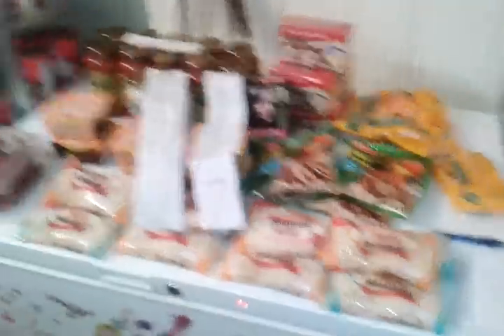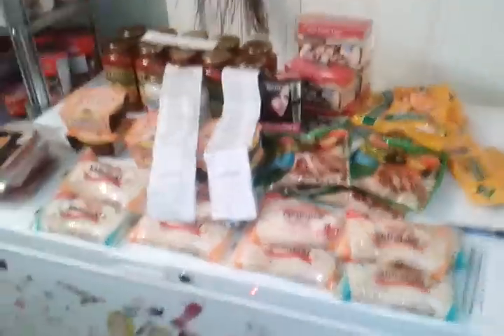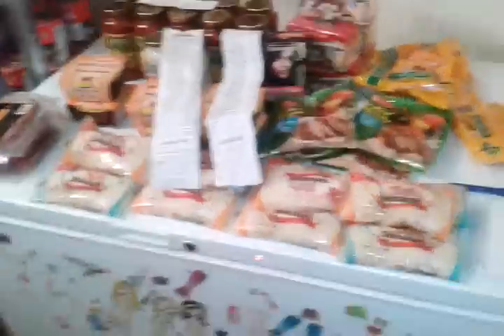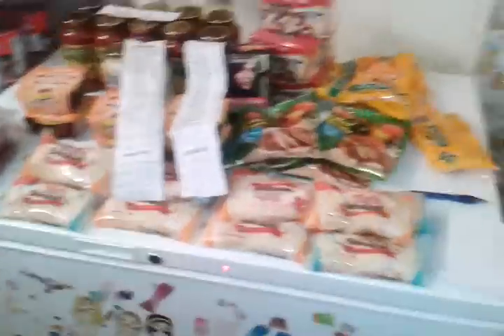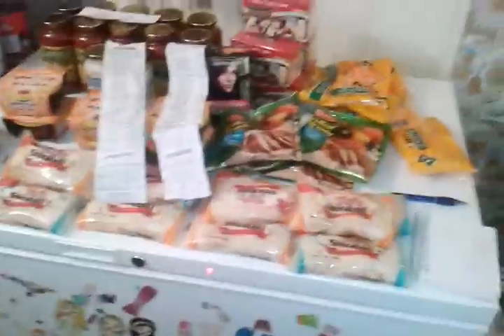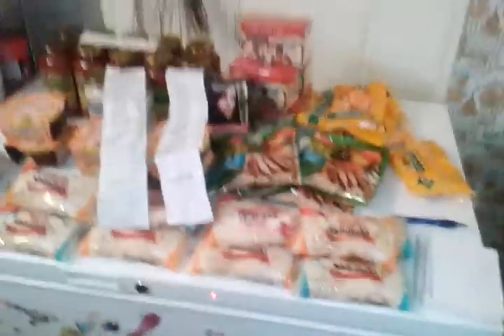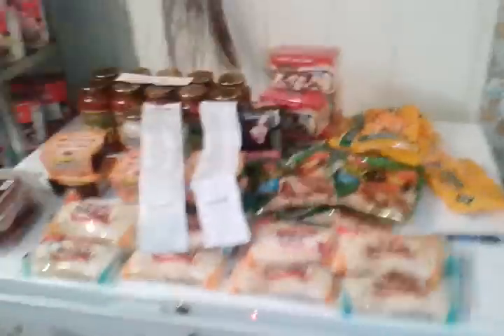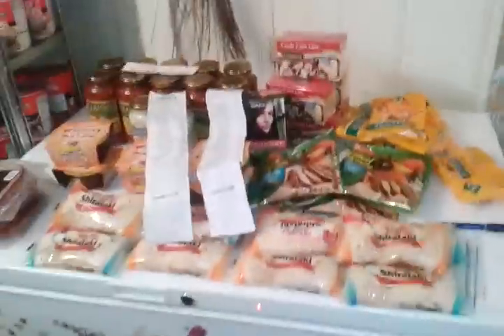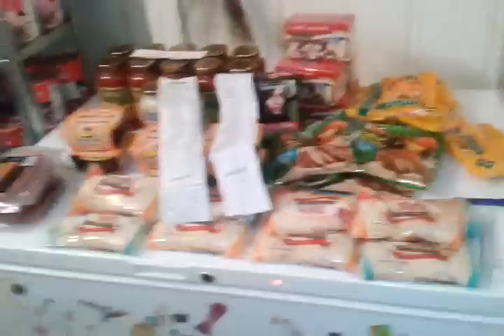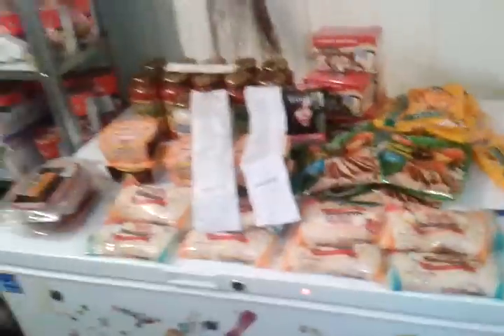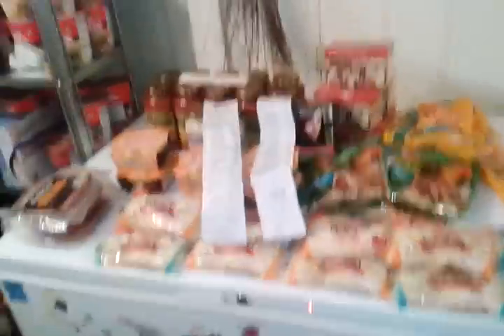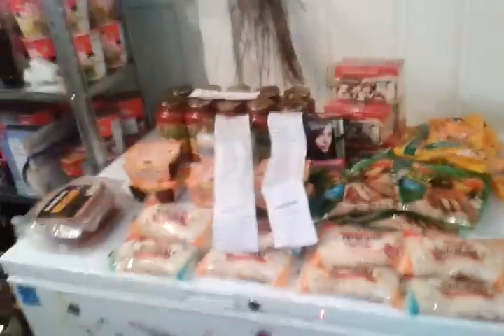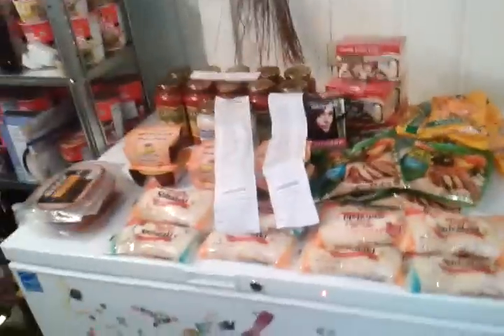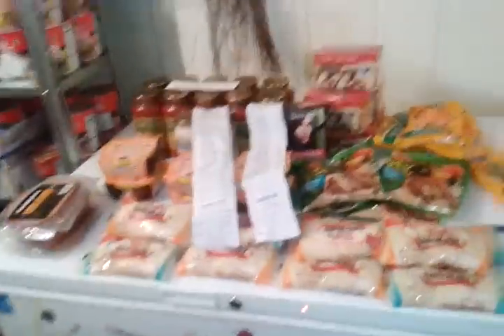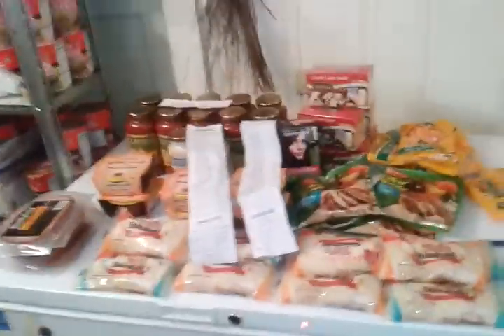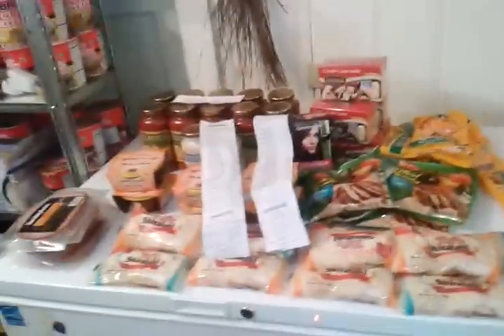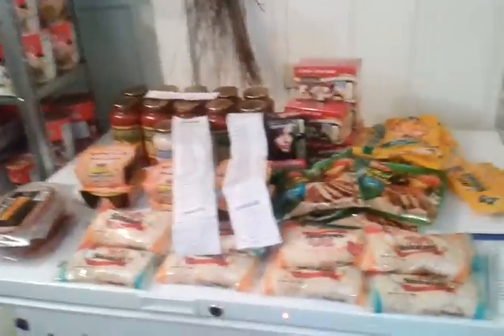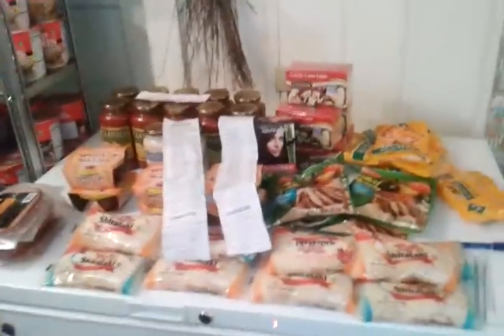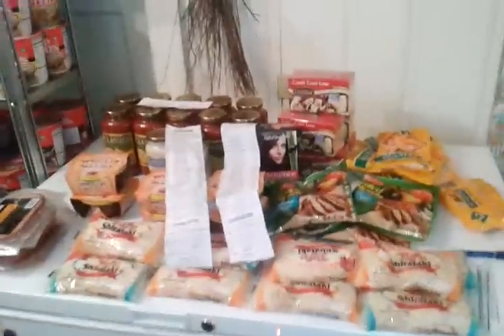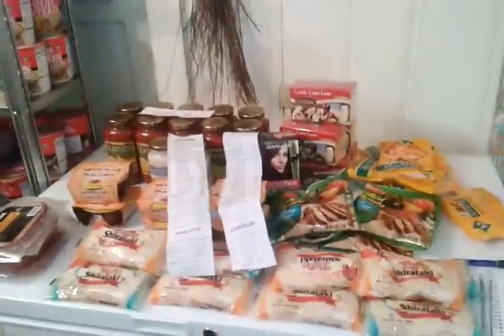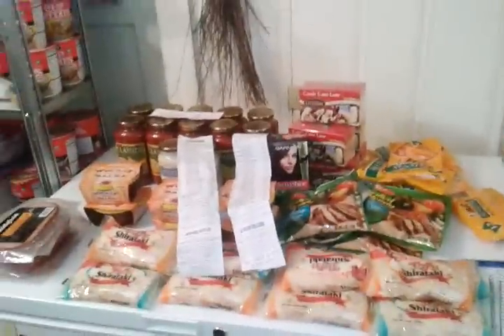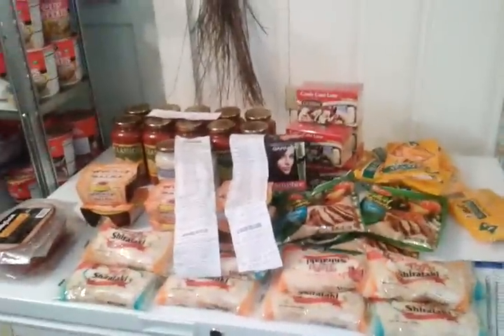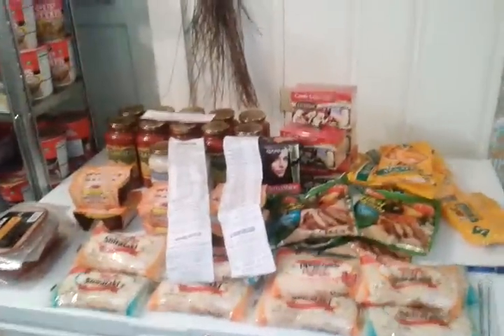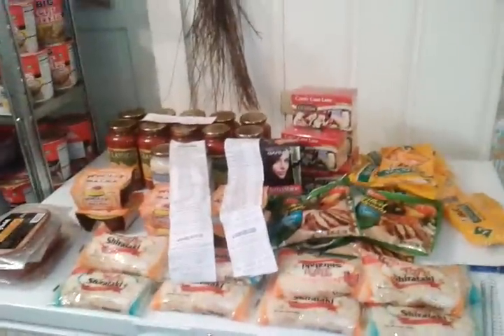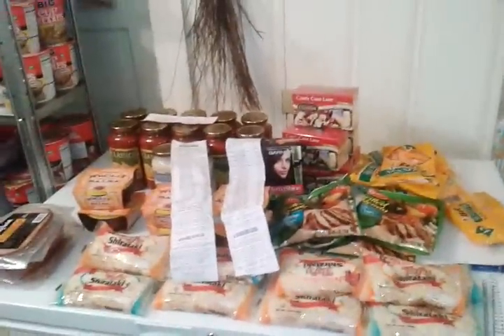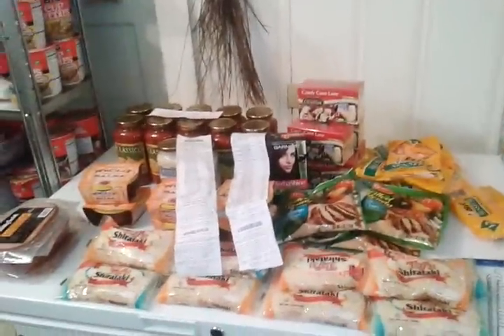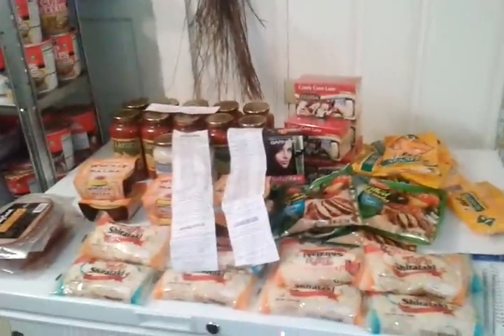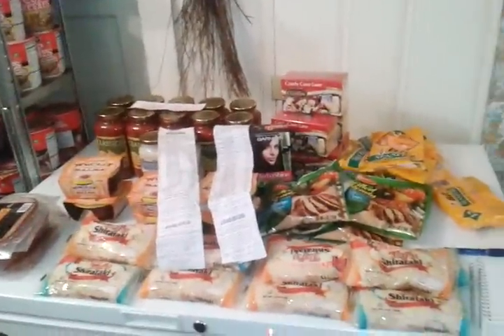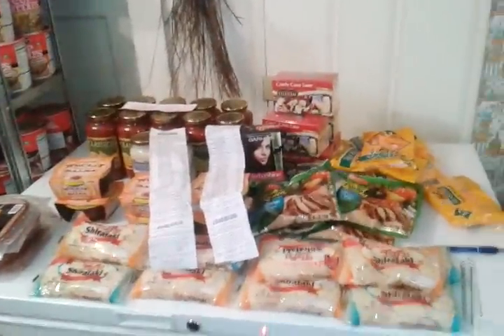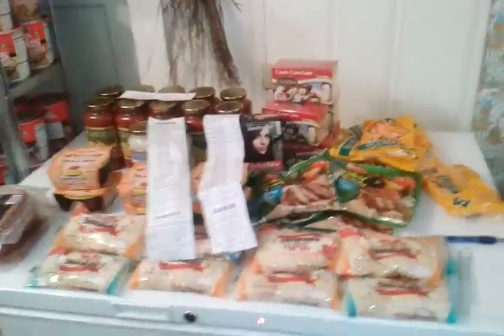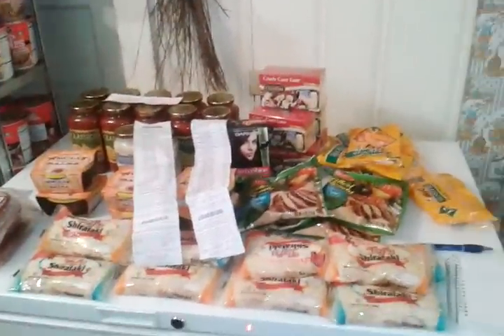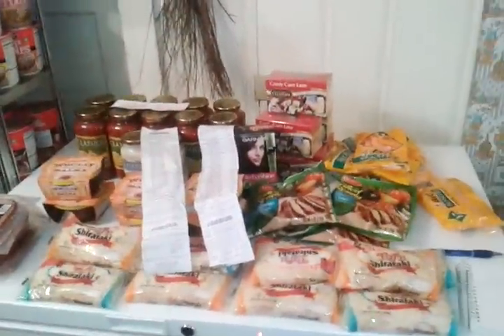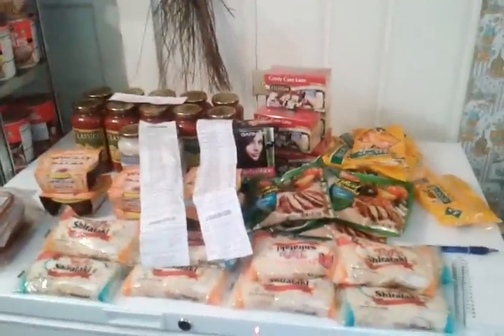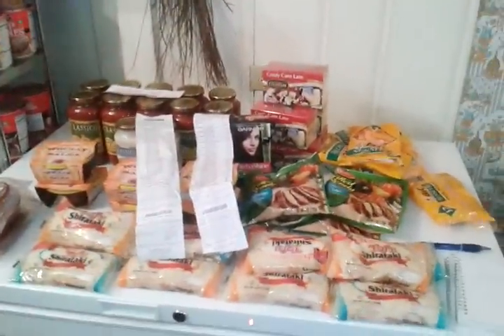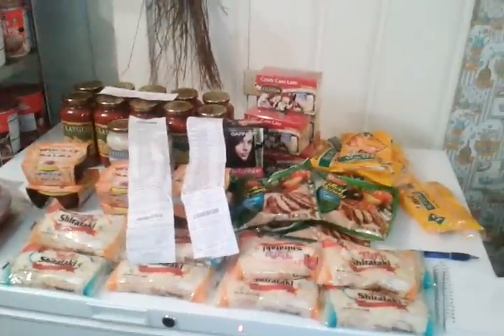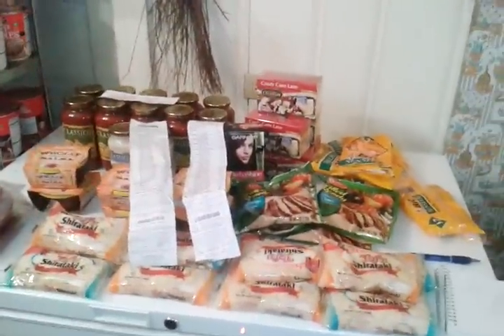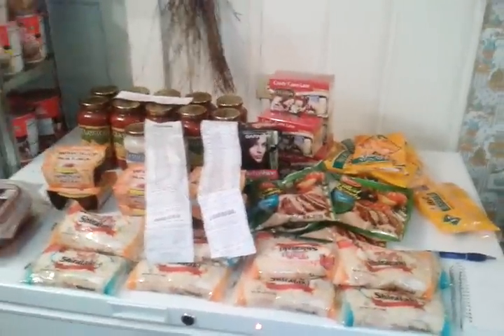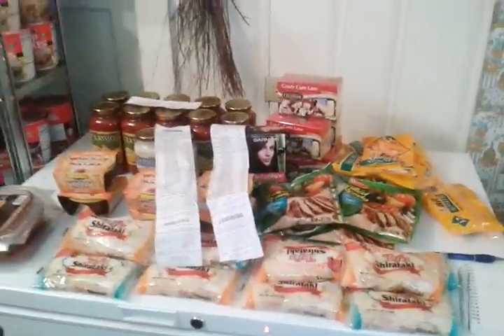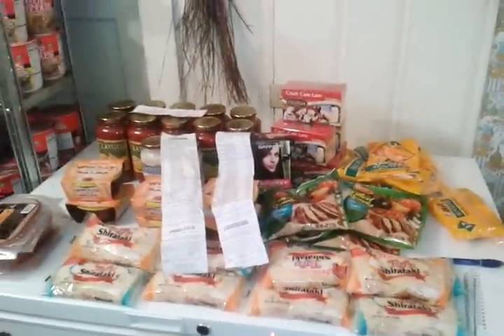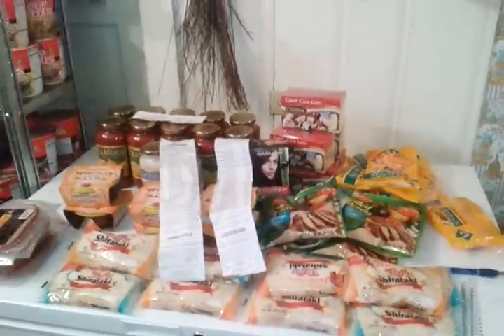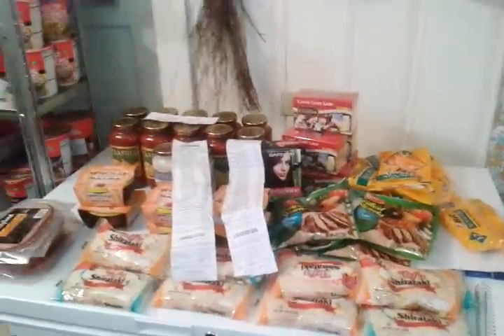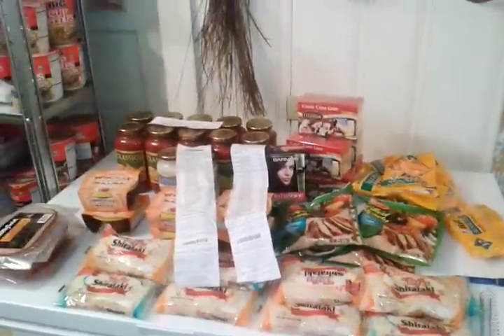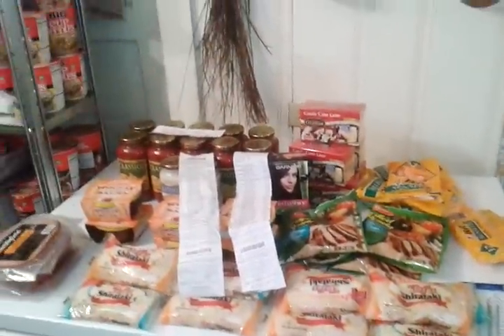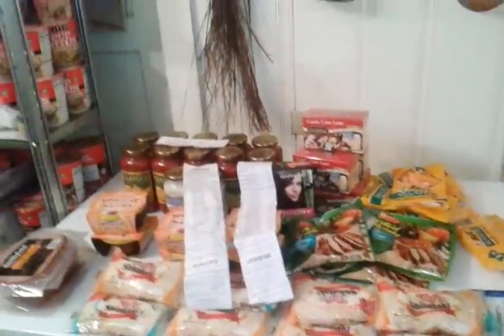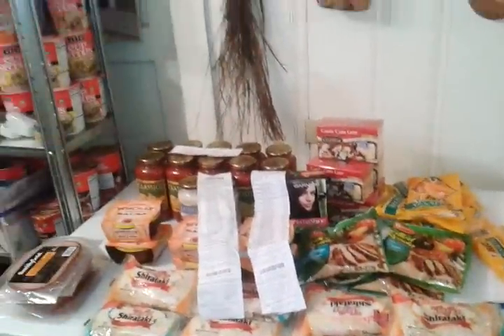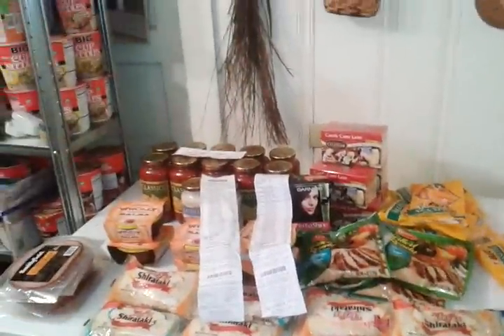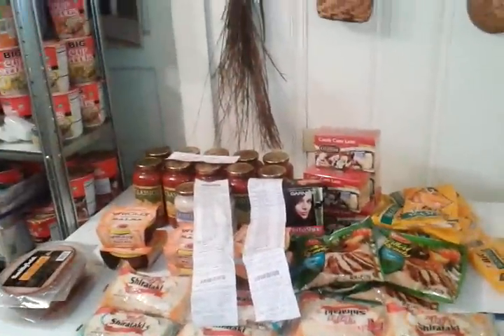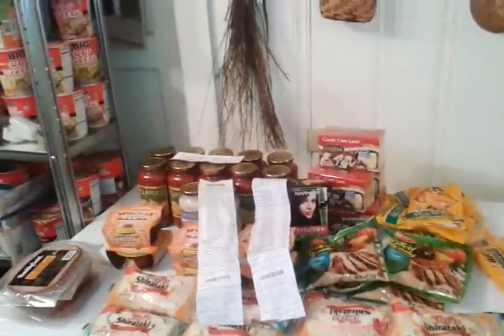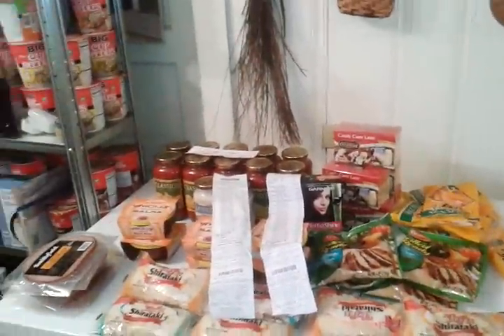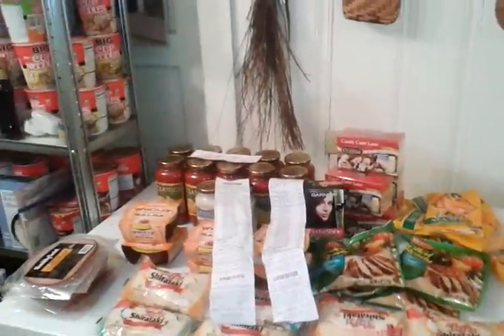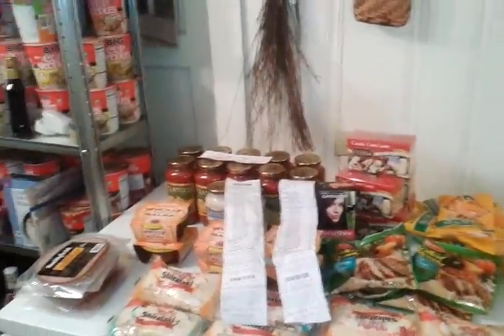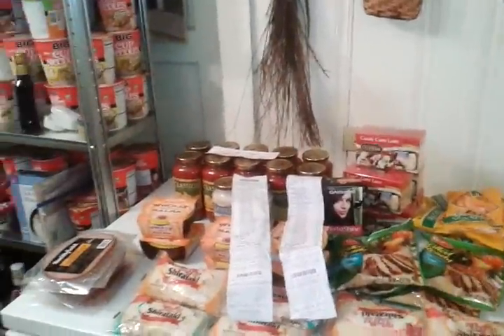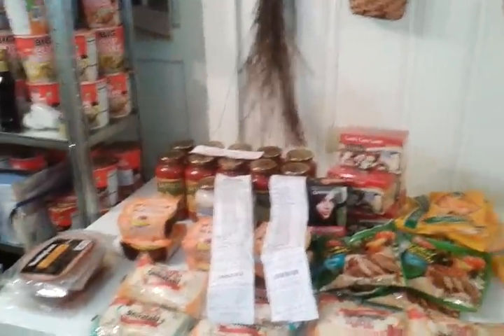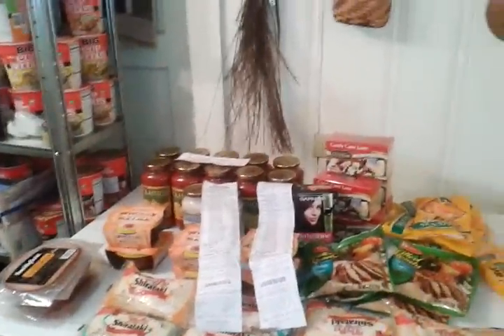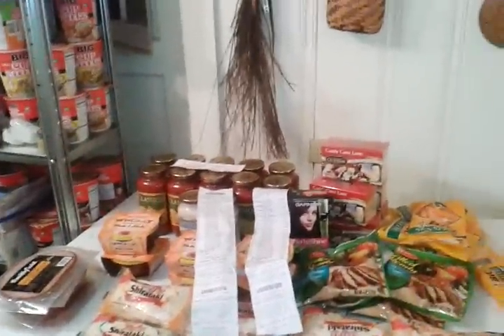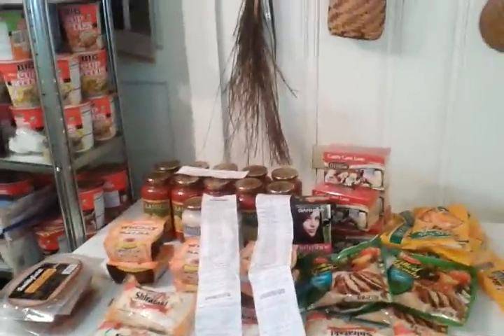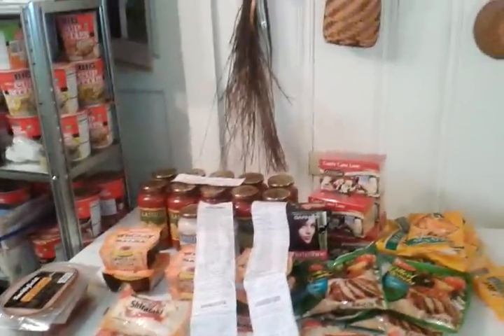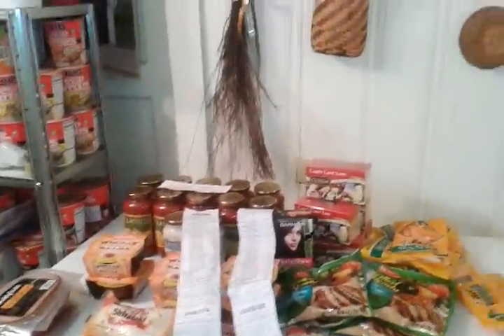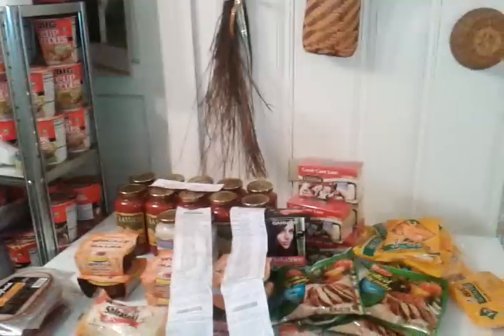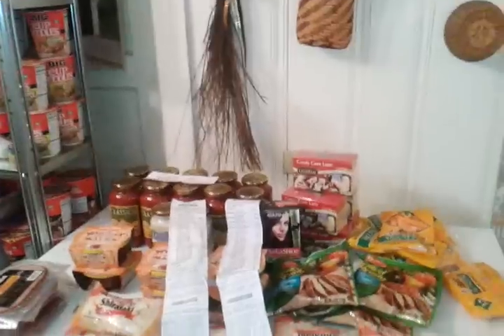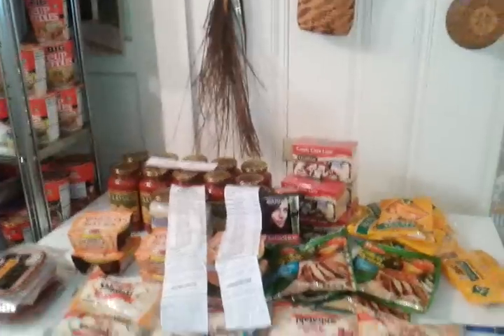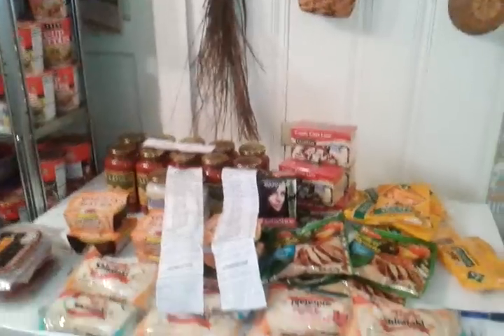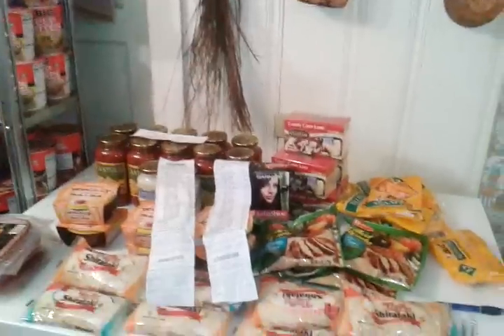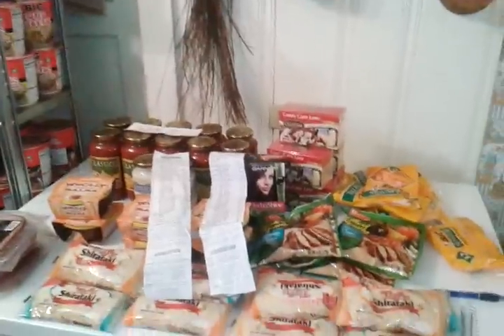Hello YouTube, coming at you. Just got back from Harris Teeter. Day 1, January 2nd, Super Doubles.